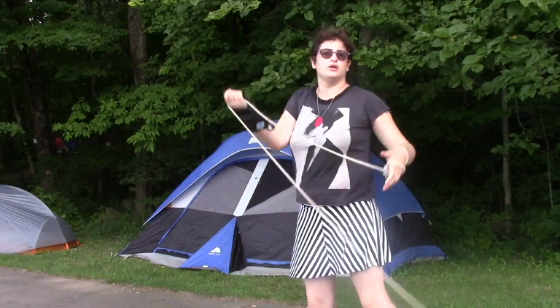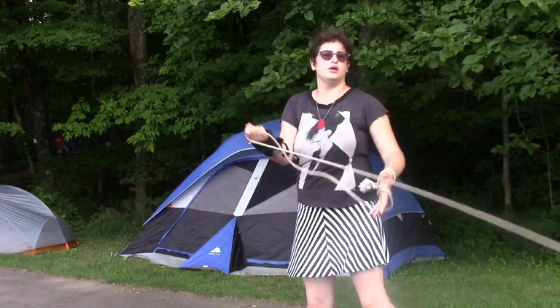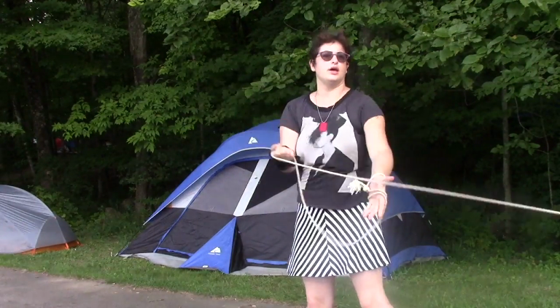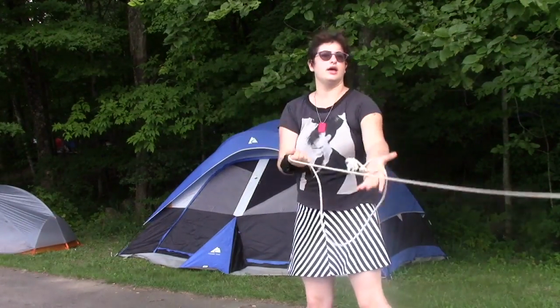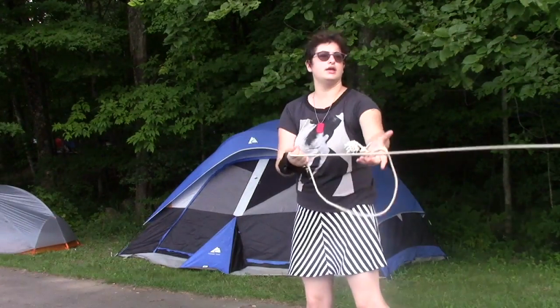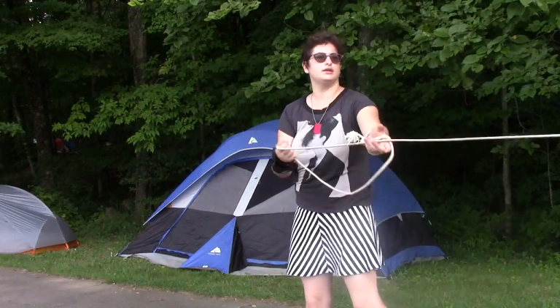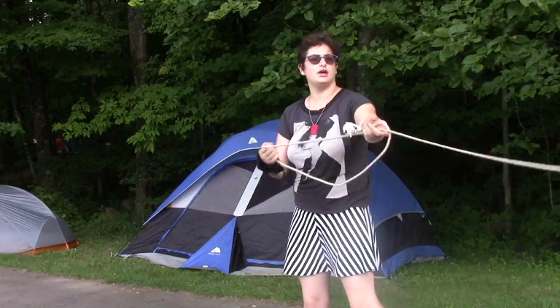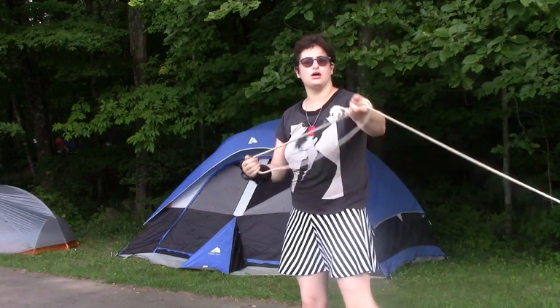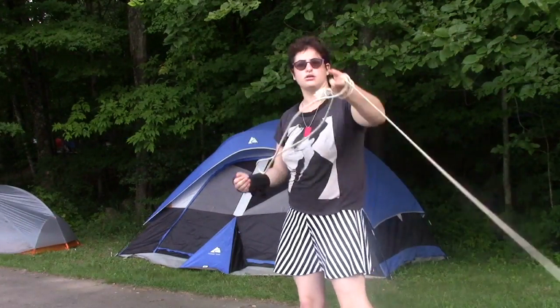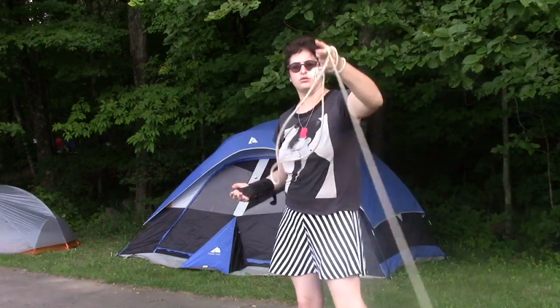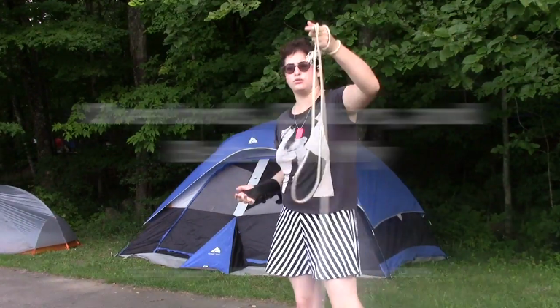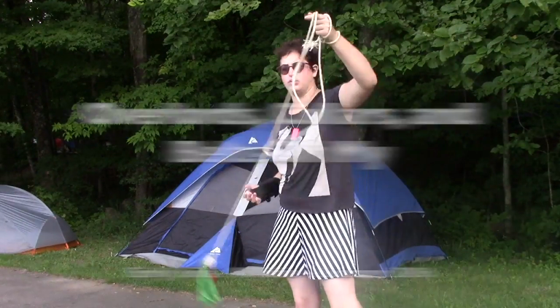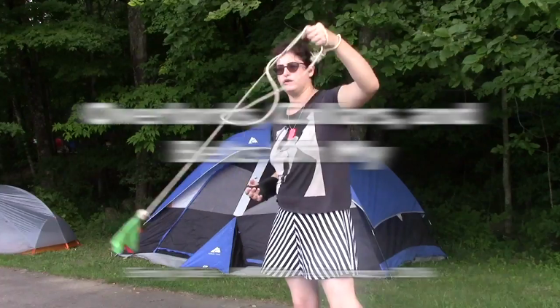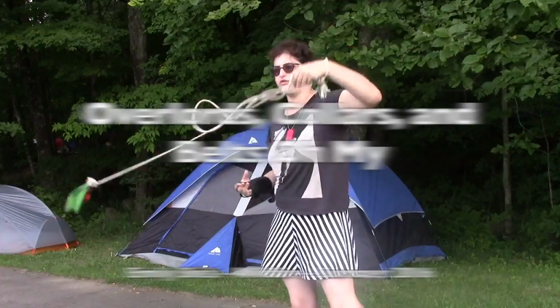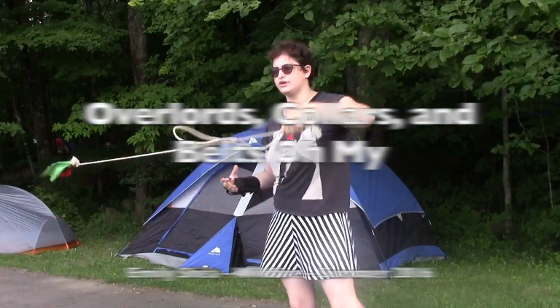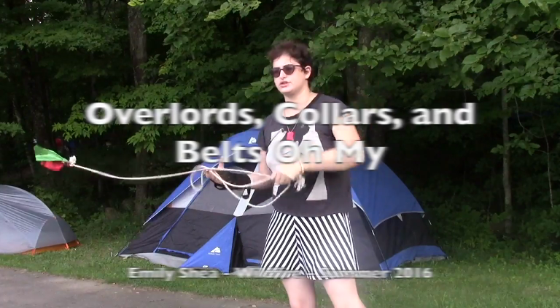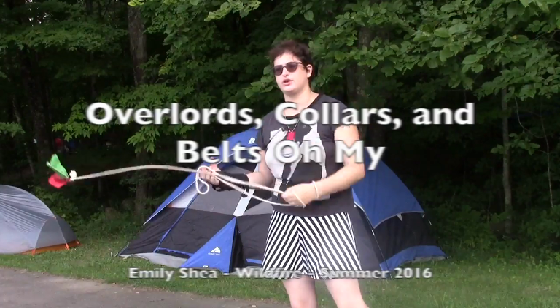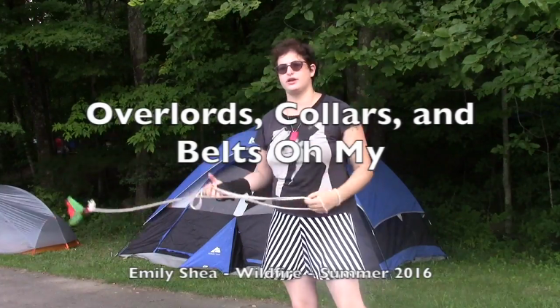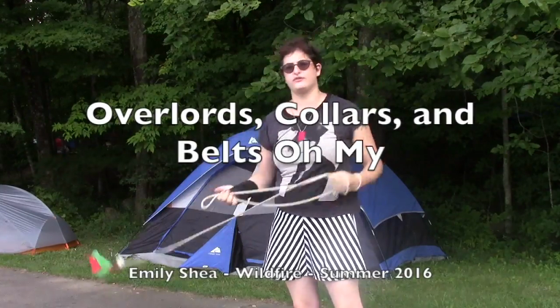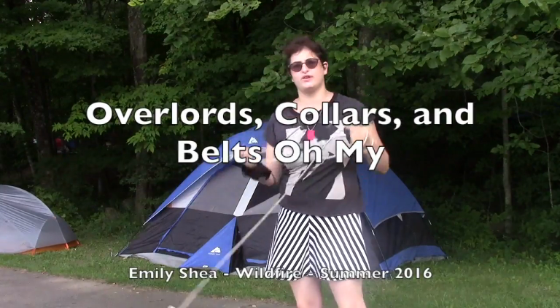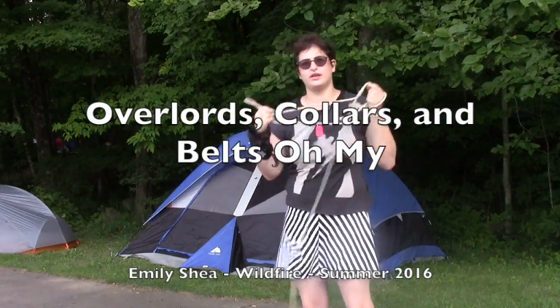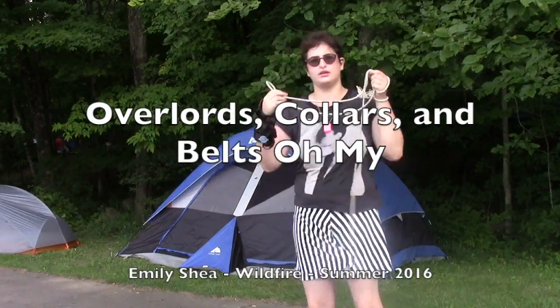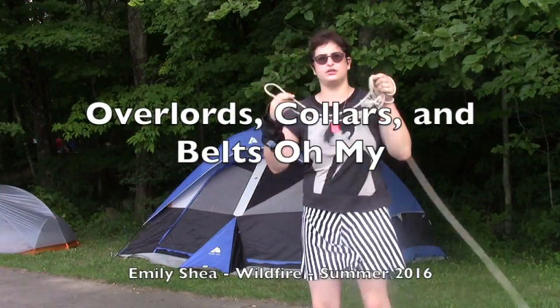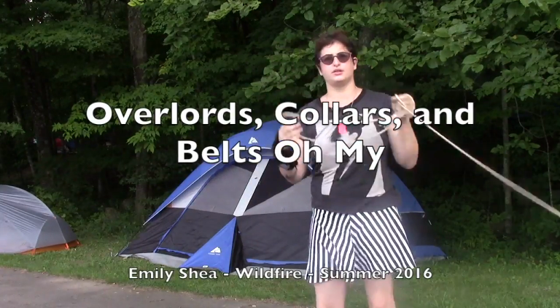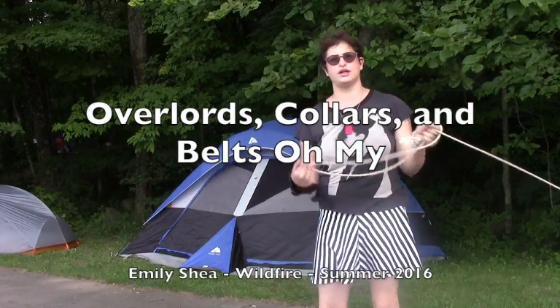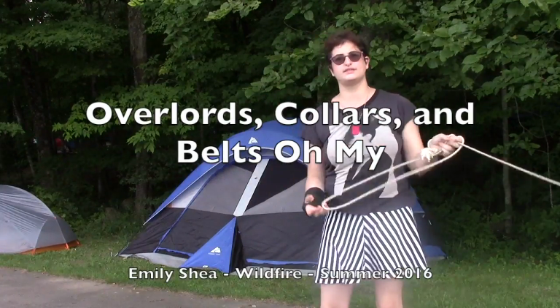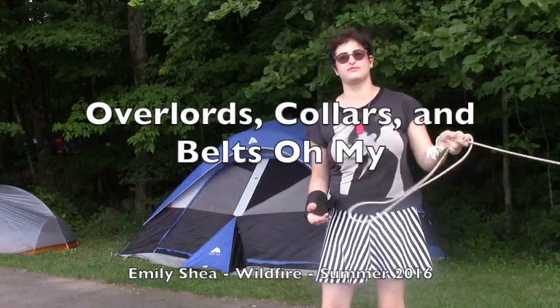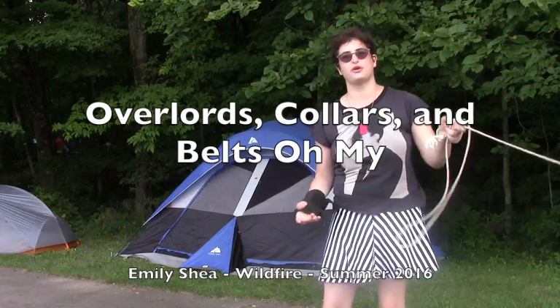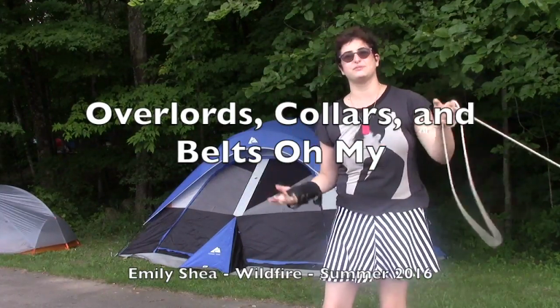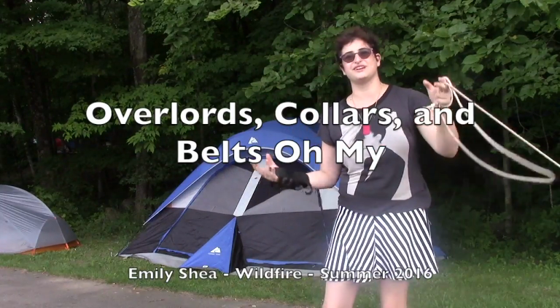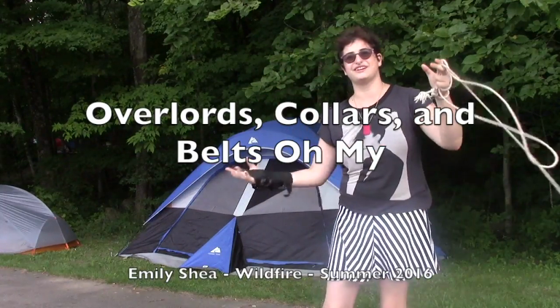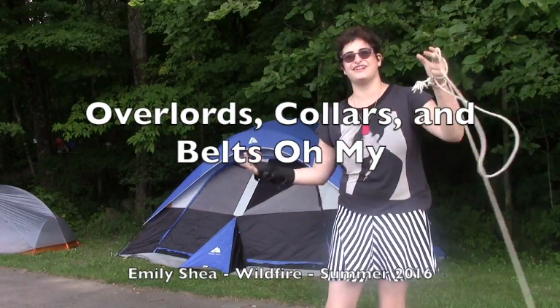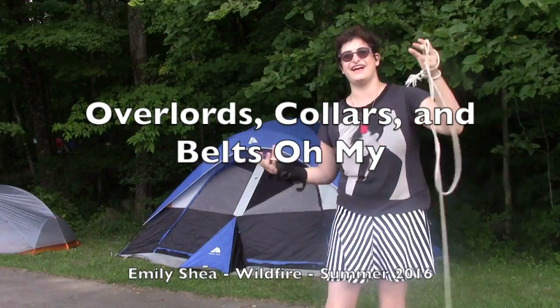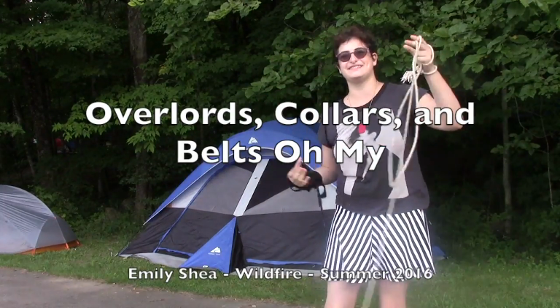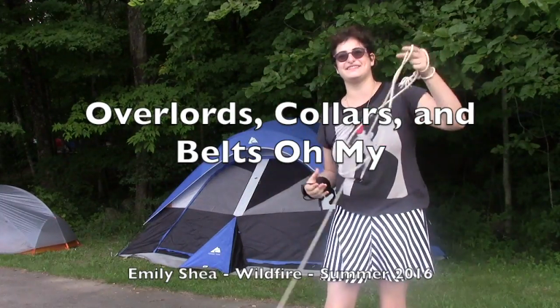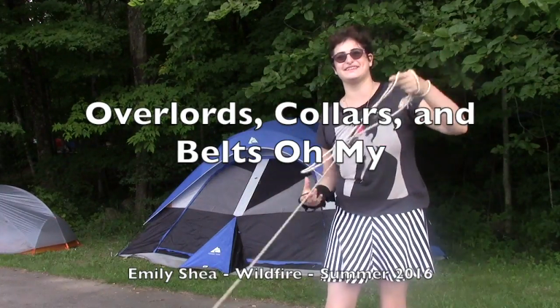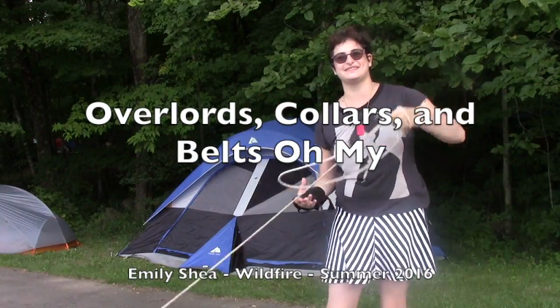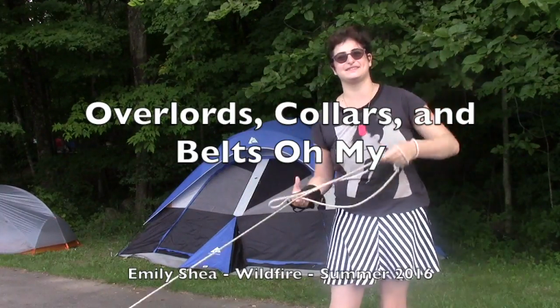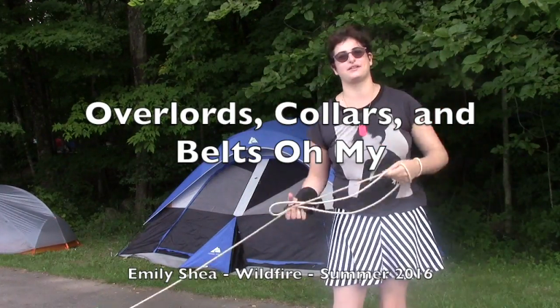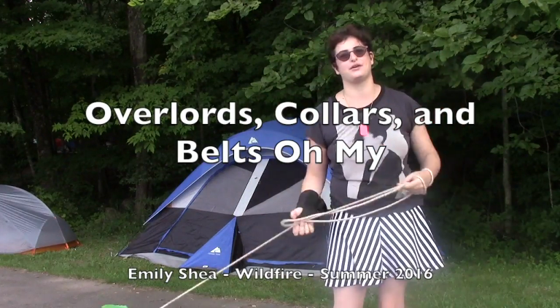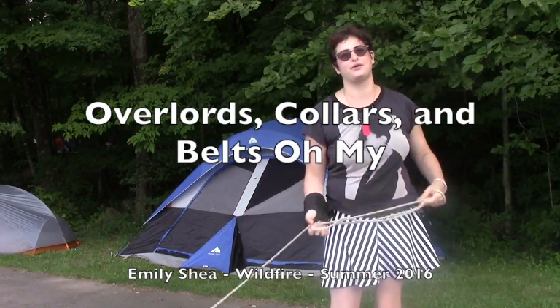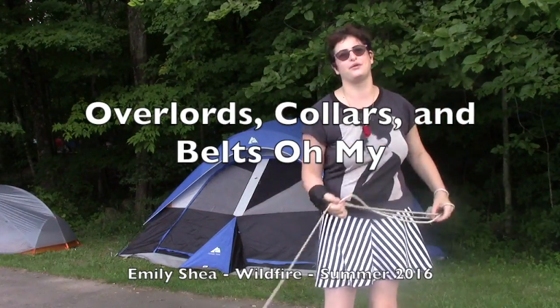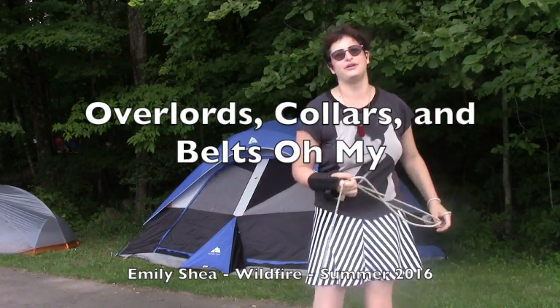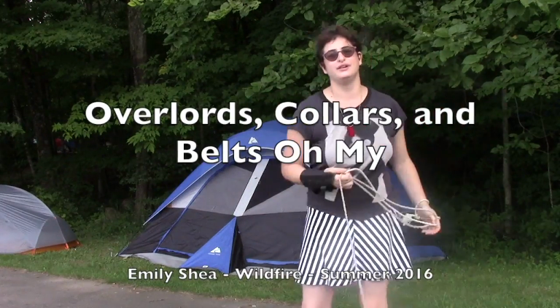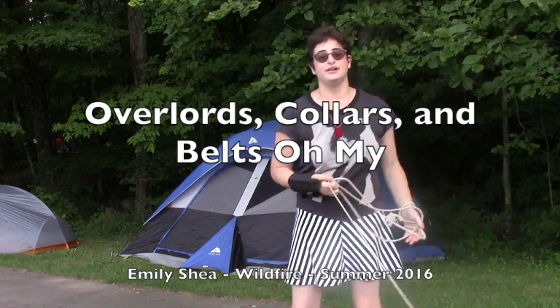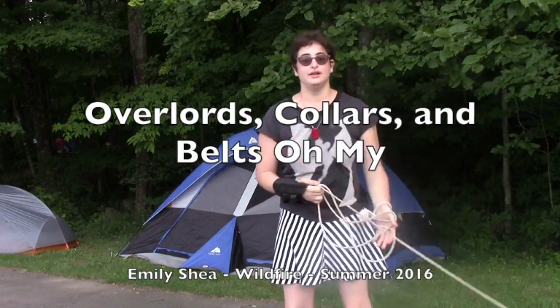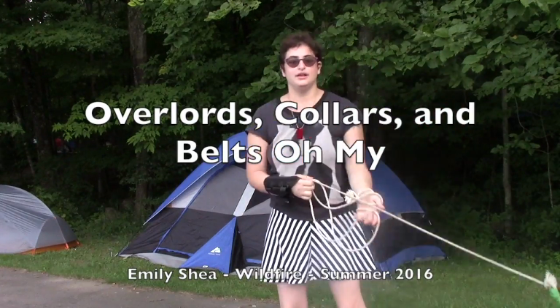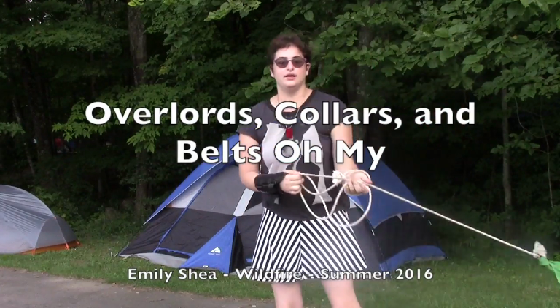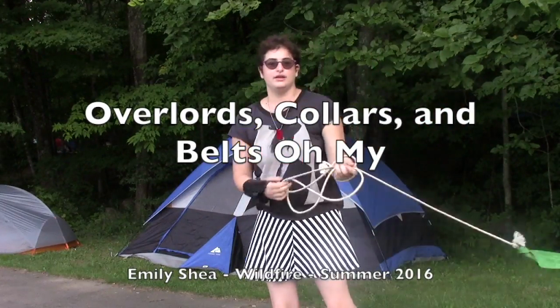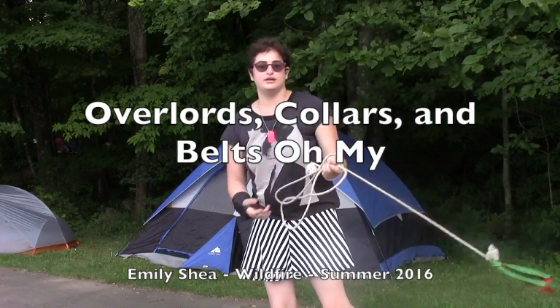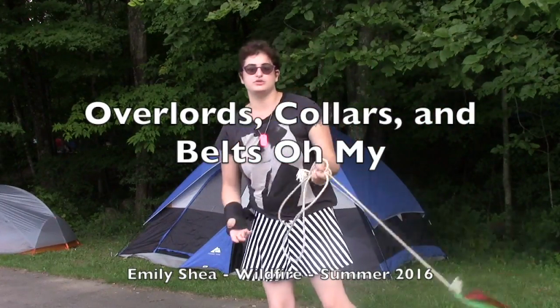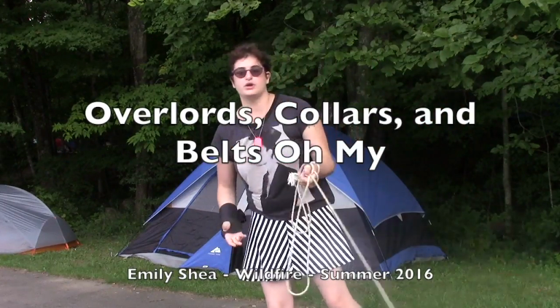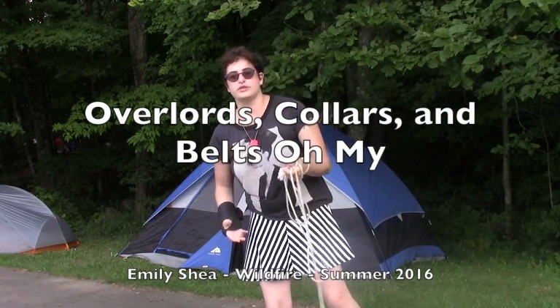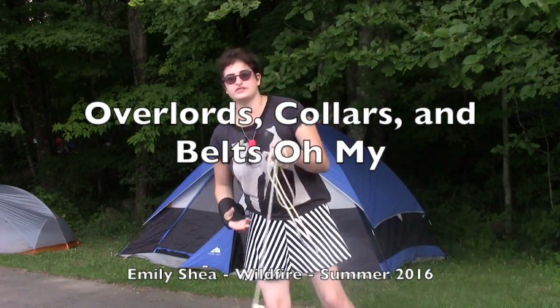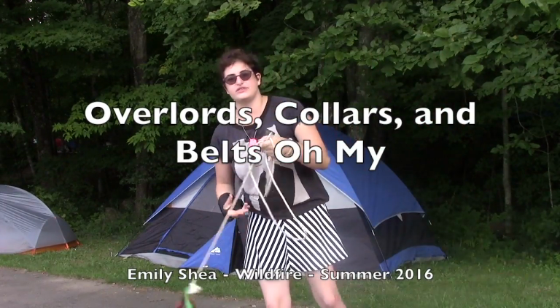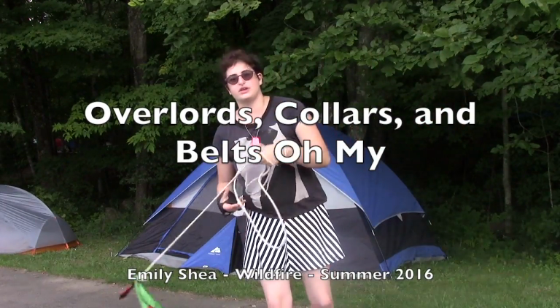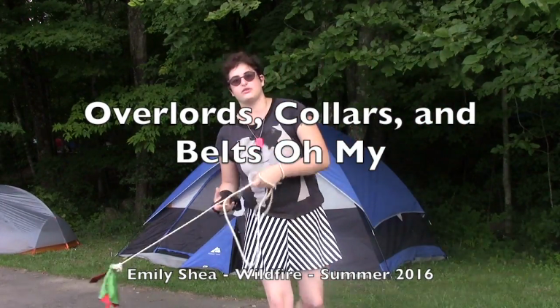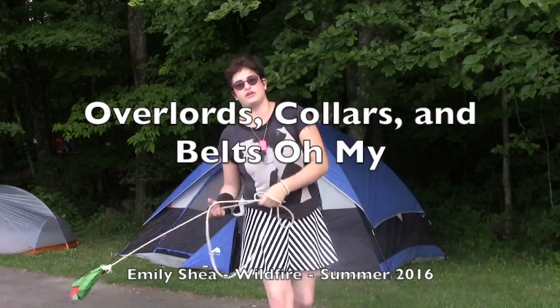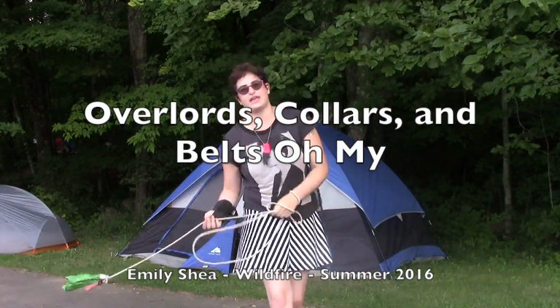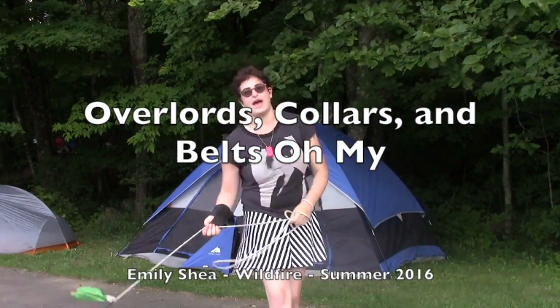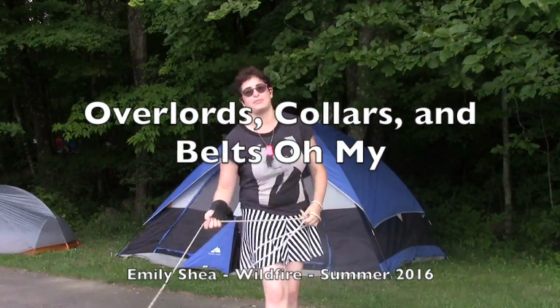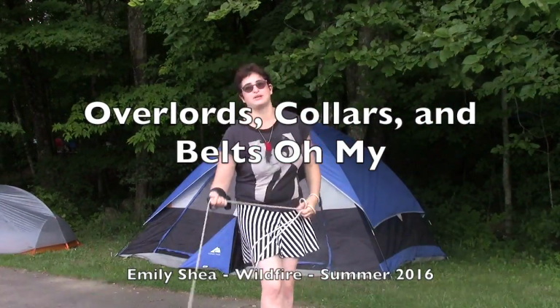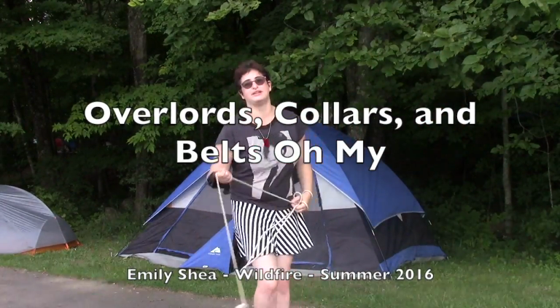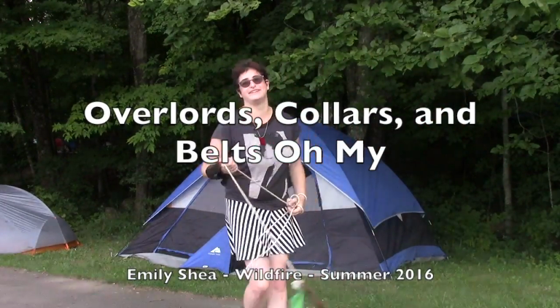And yeah, Wildfire is a great event. Lots of rope dart classes. So enjoy this video recap.